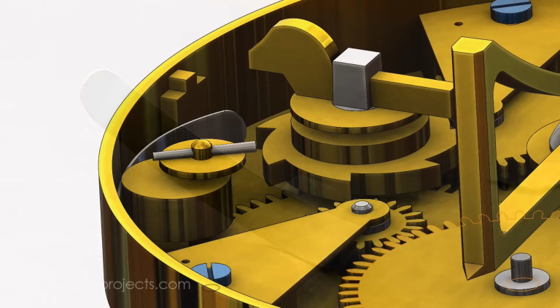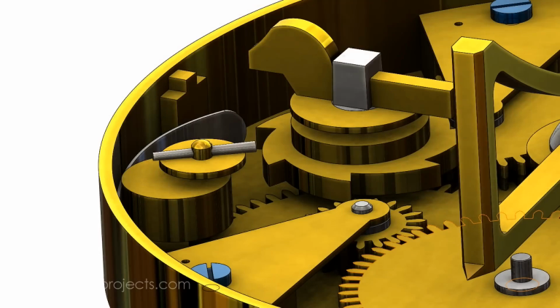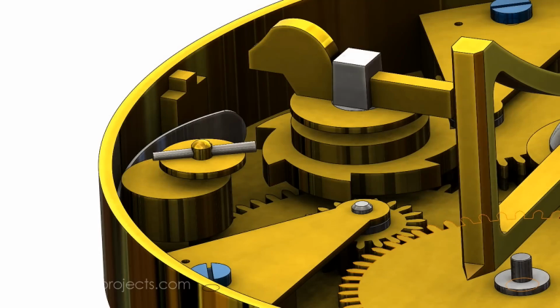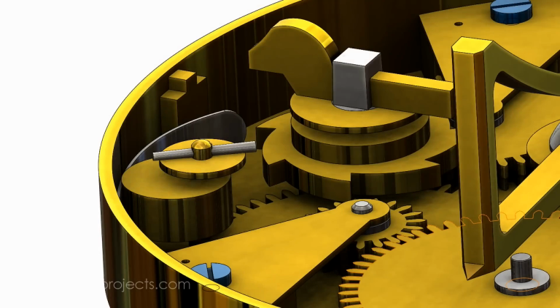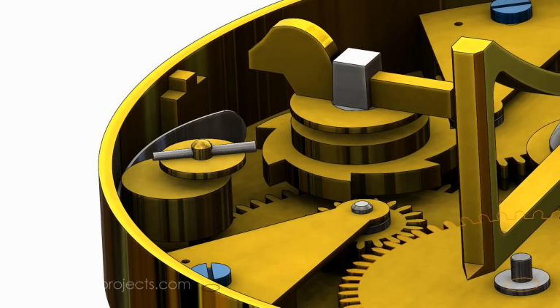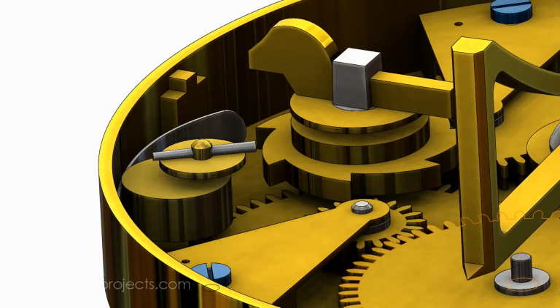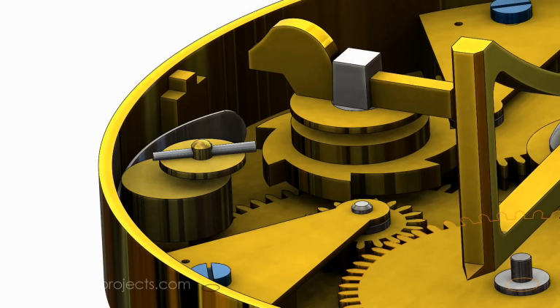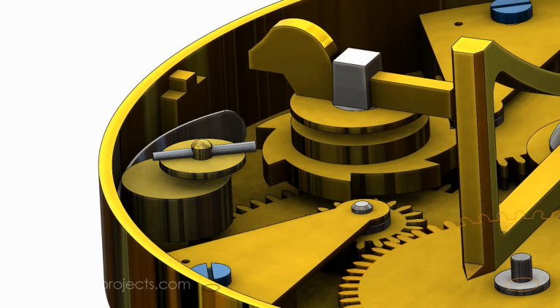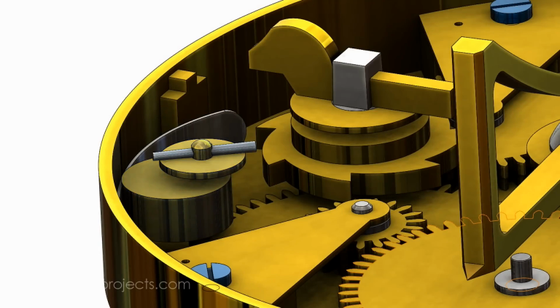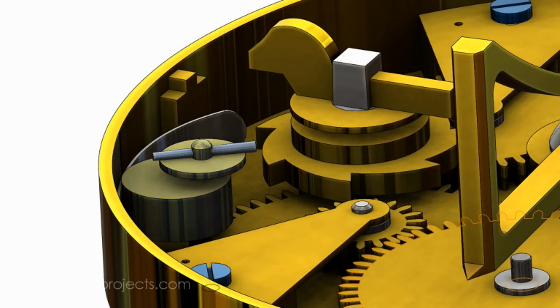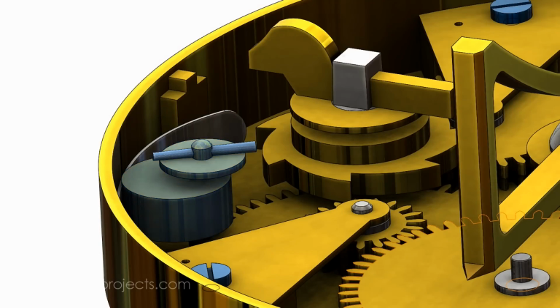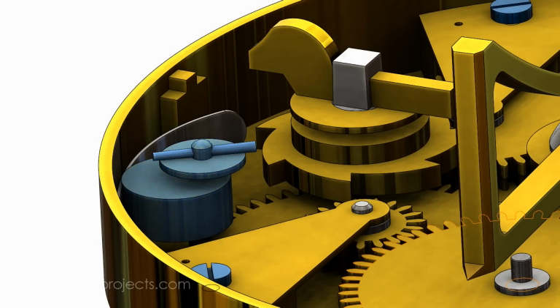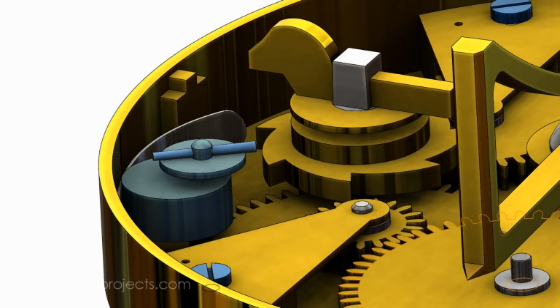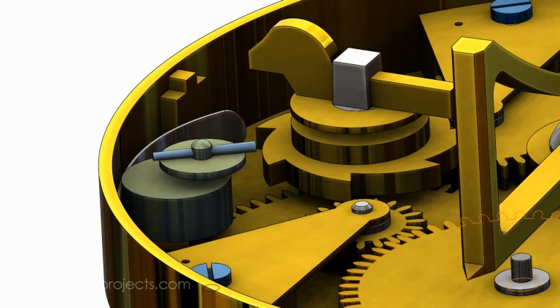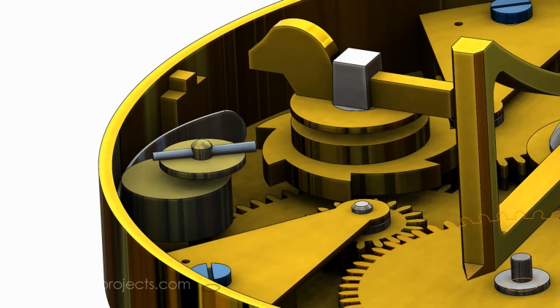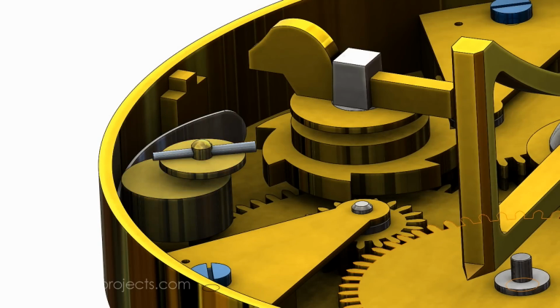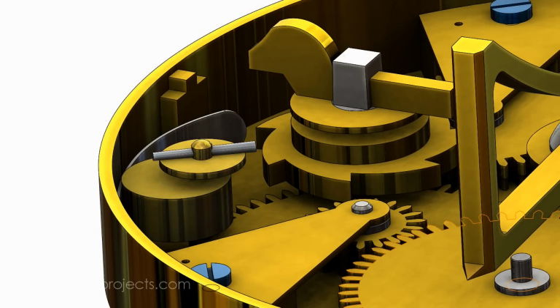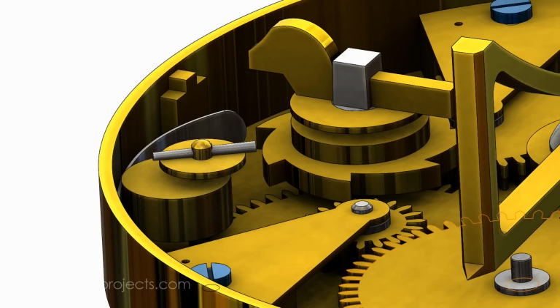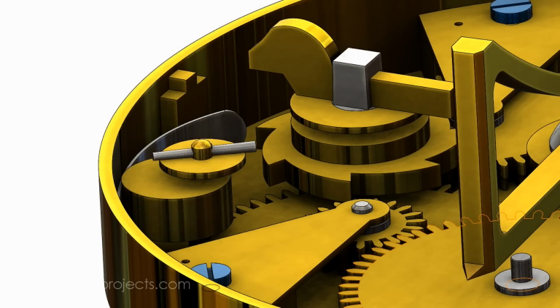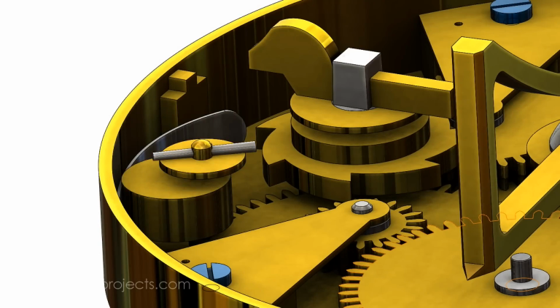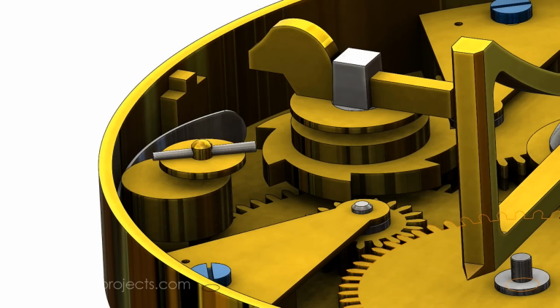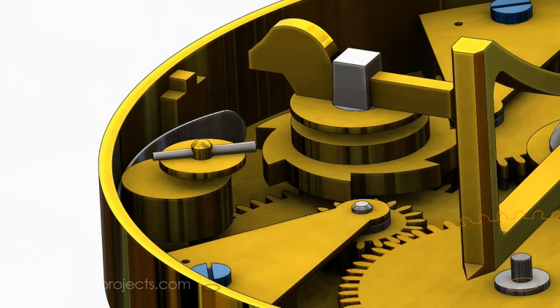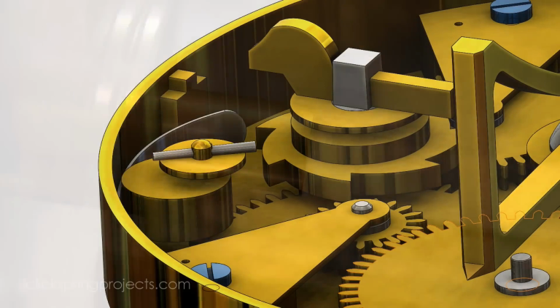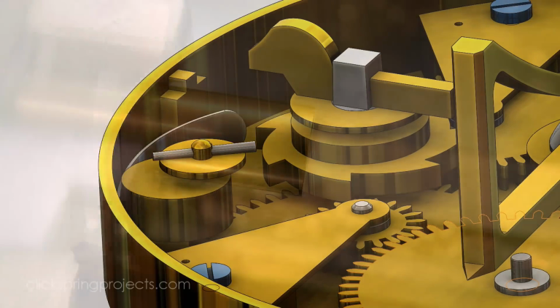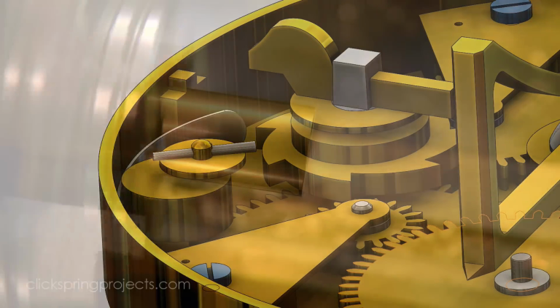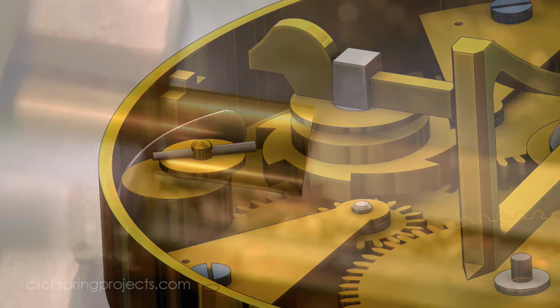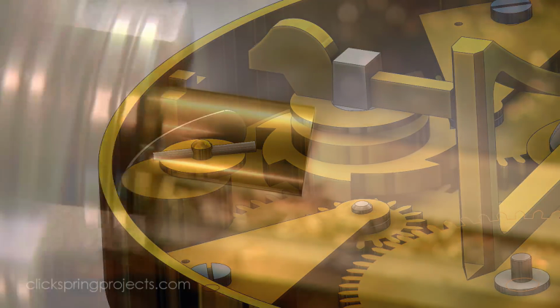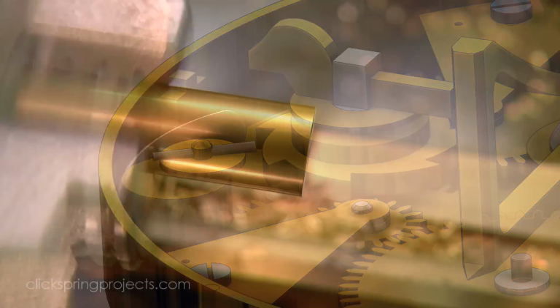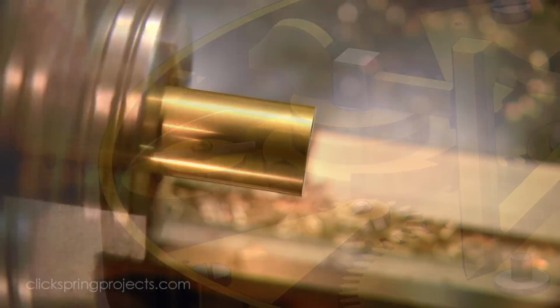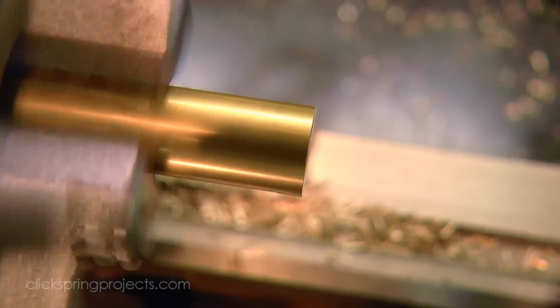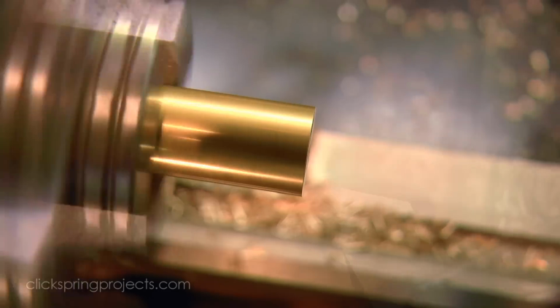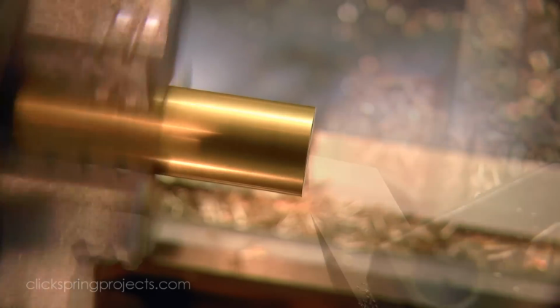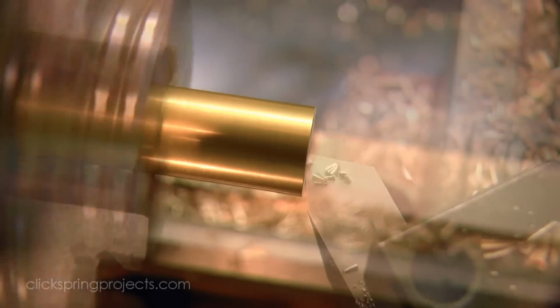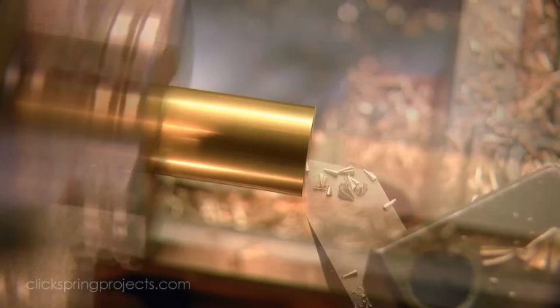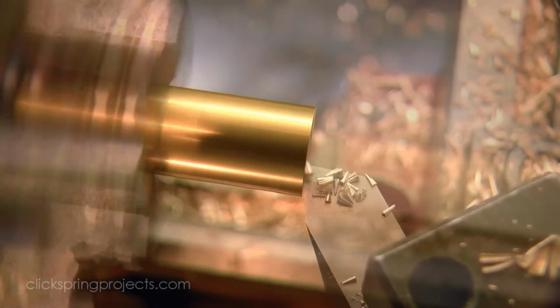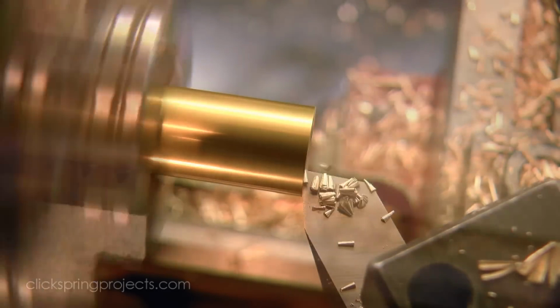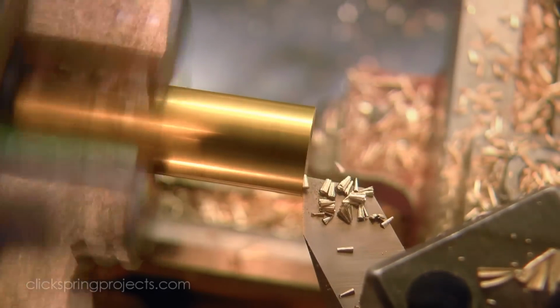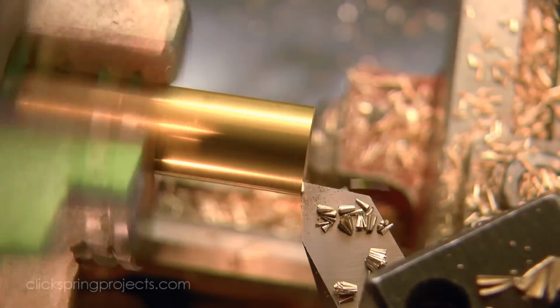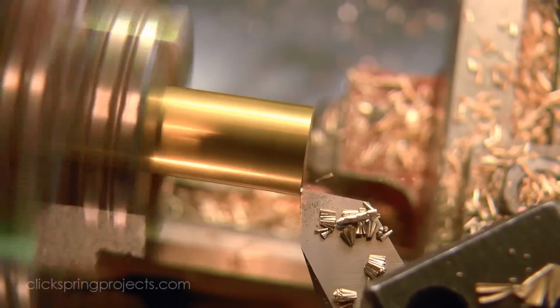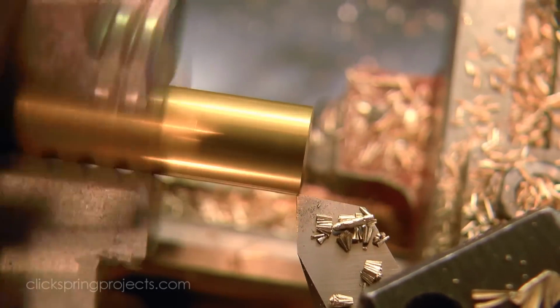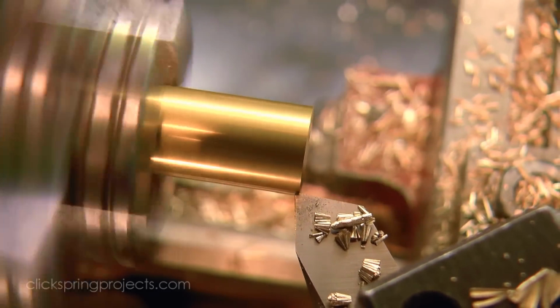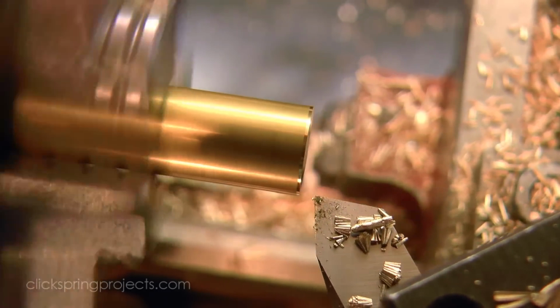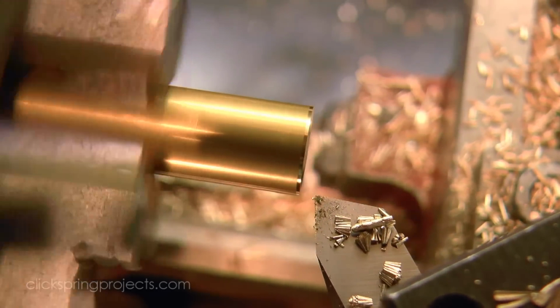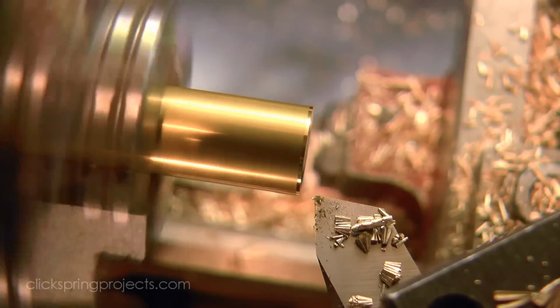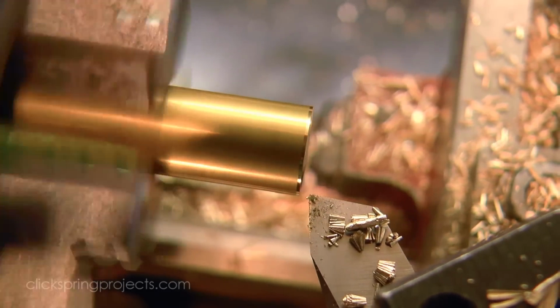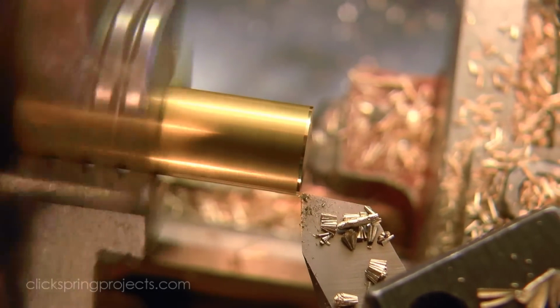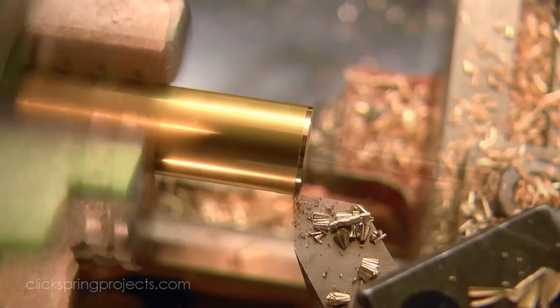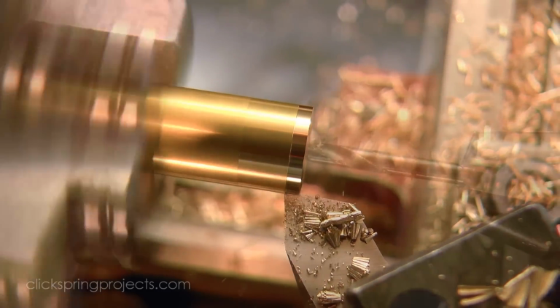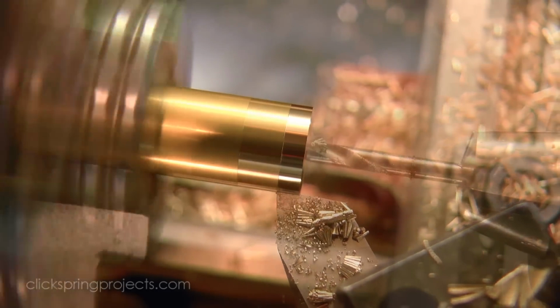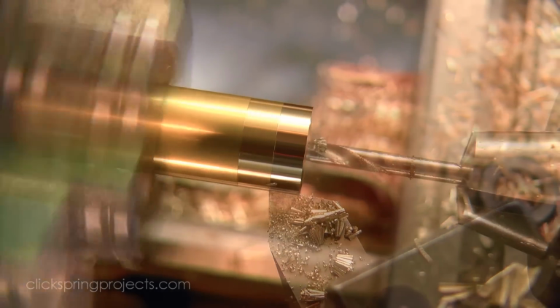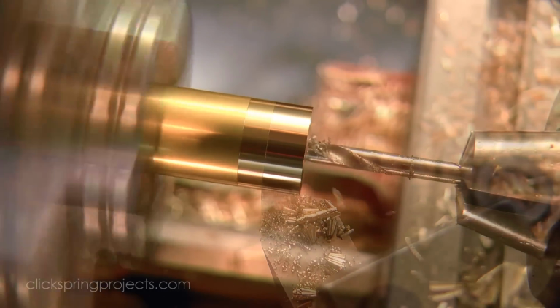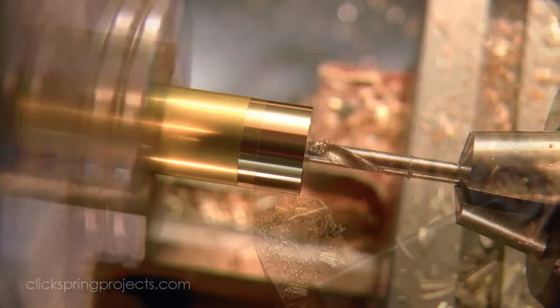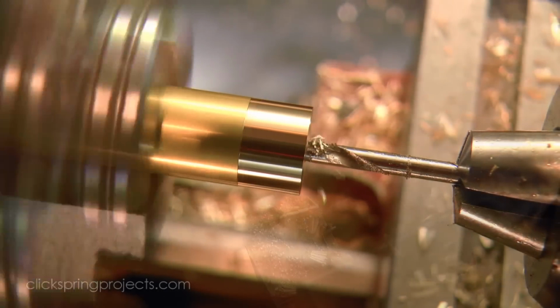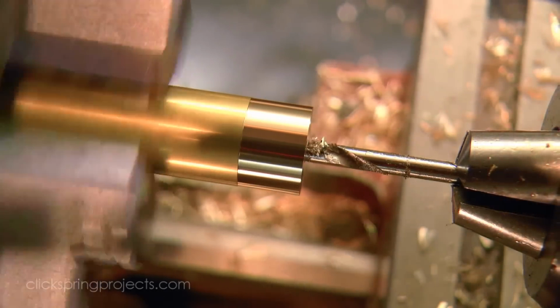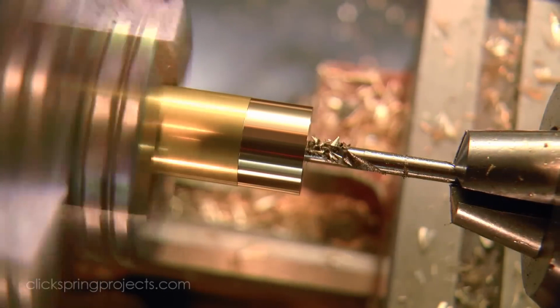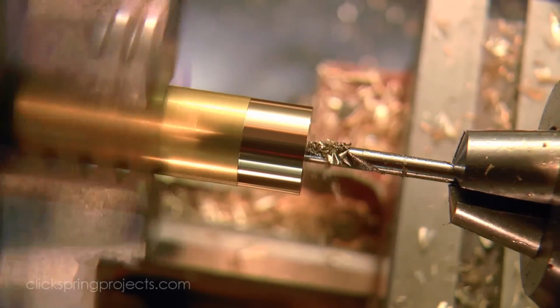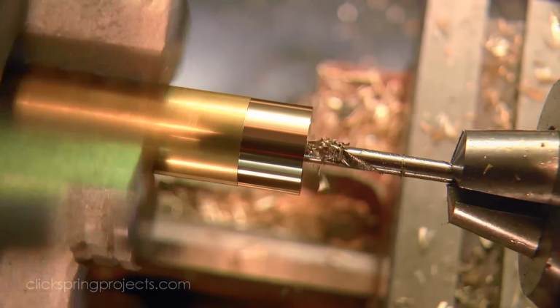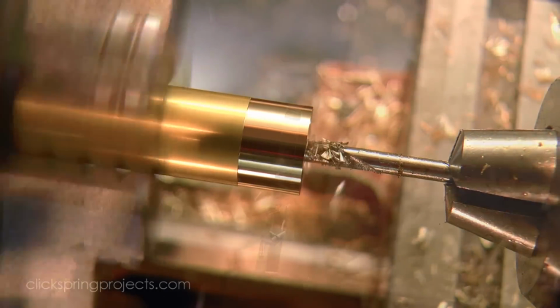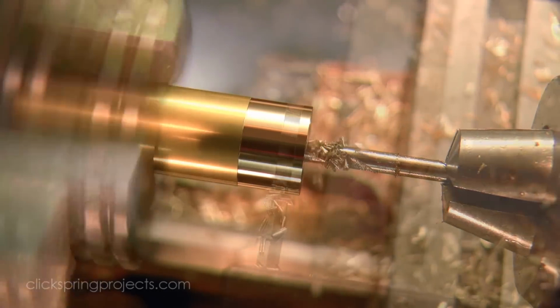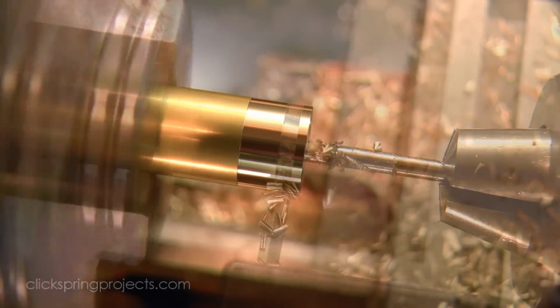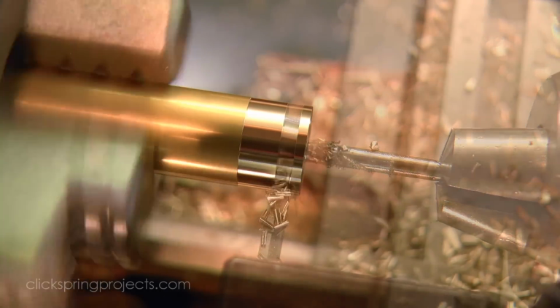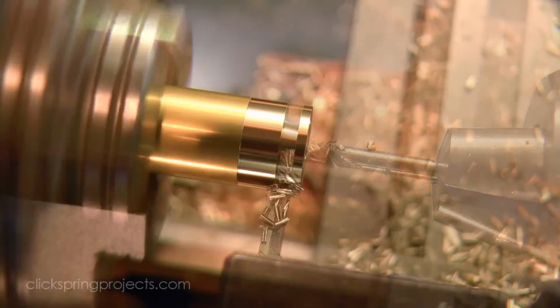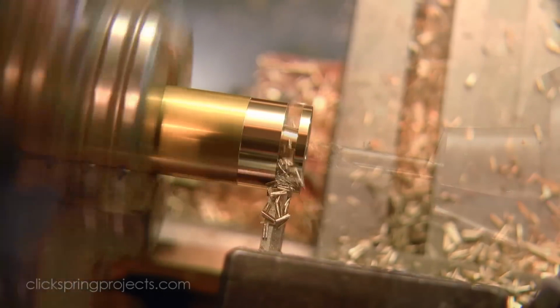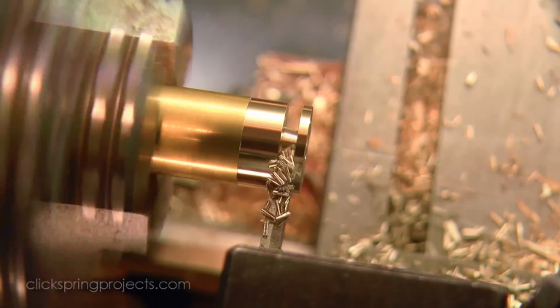The ratchet spring deselect operates on an eccentric pivot and serves to disengage the ratchet spring, permitting rapid forward and backward motion of the mechanism.